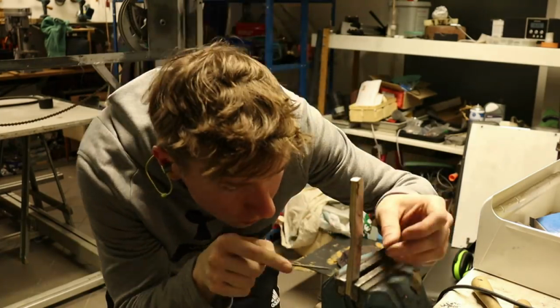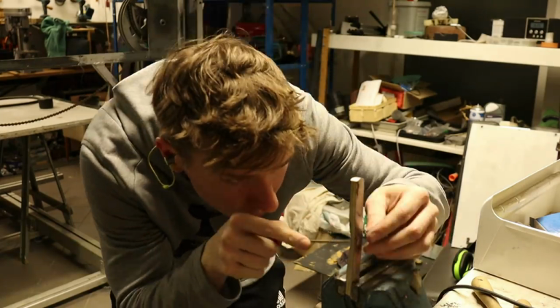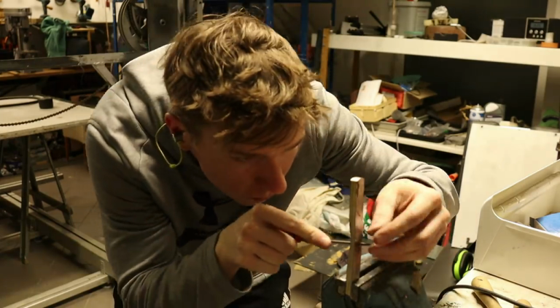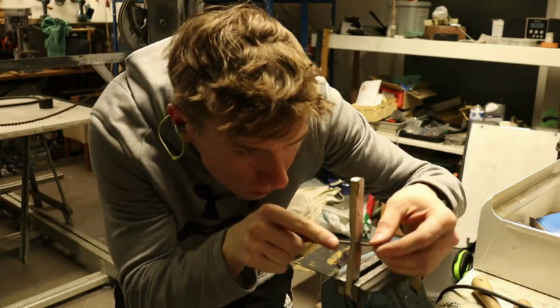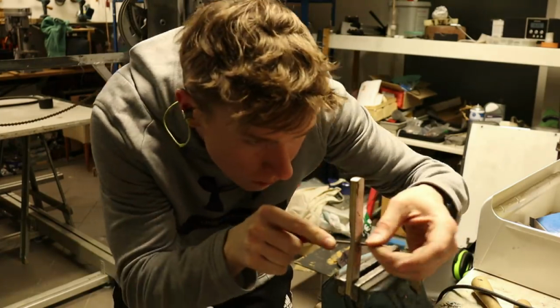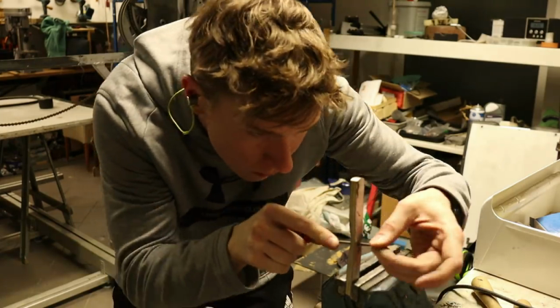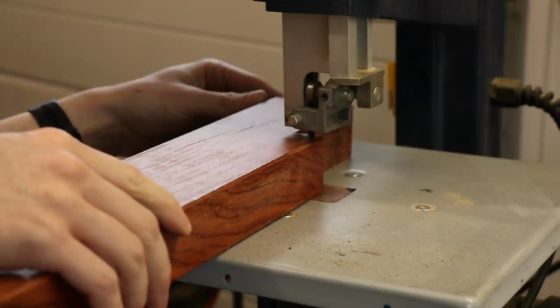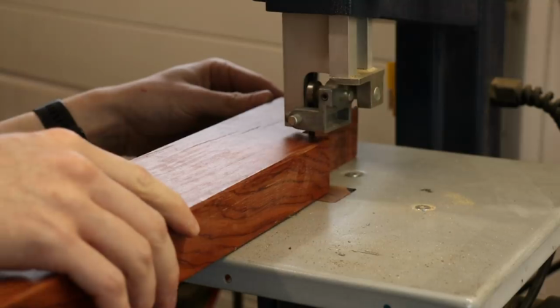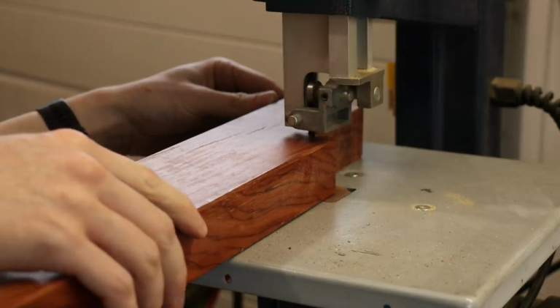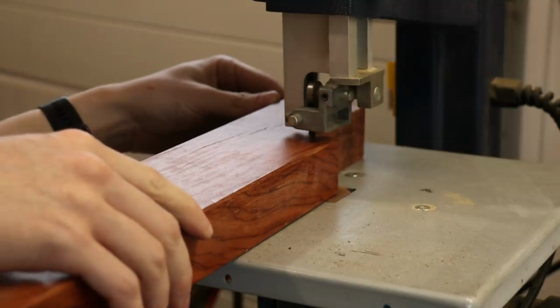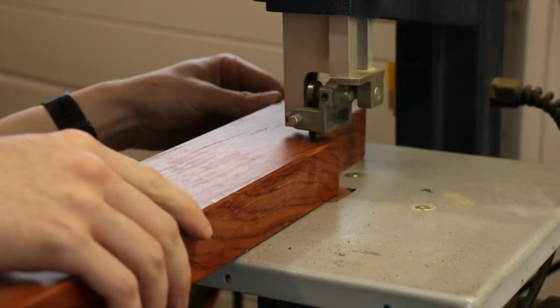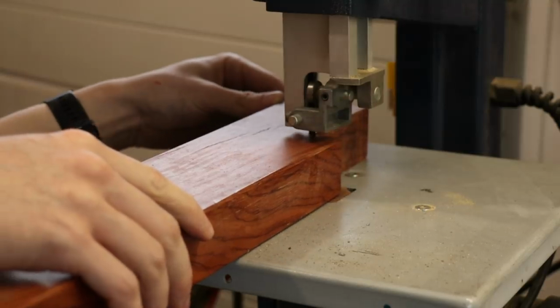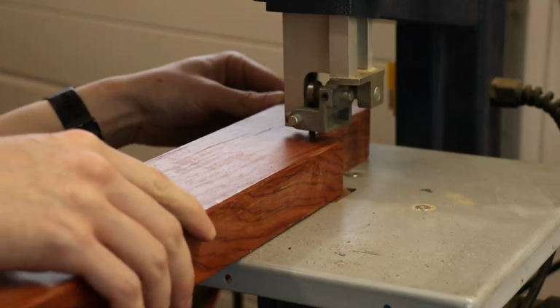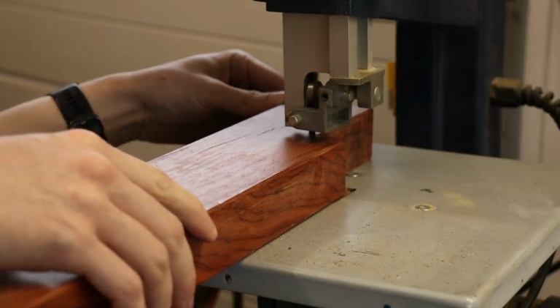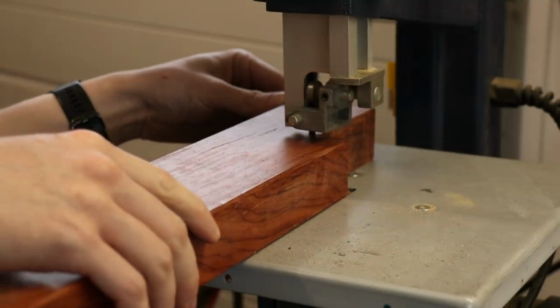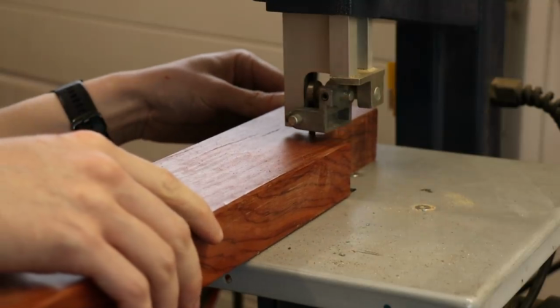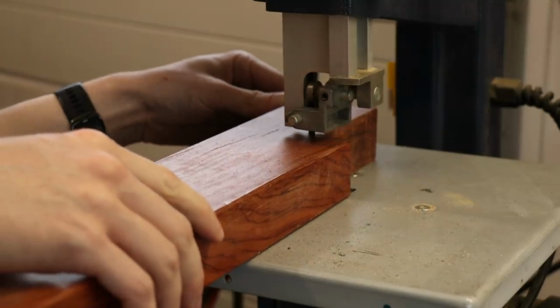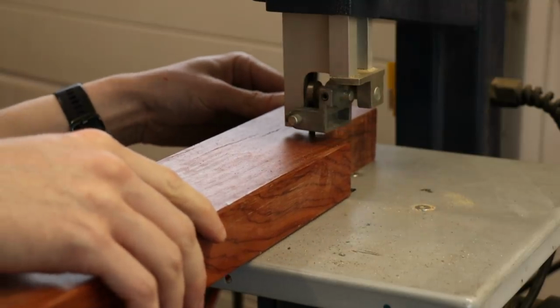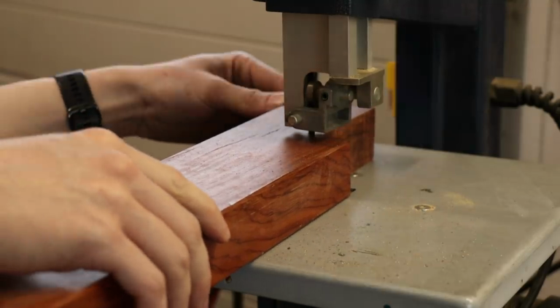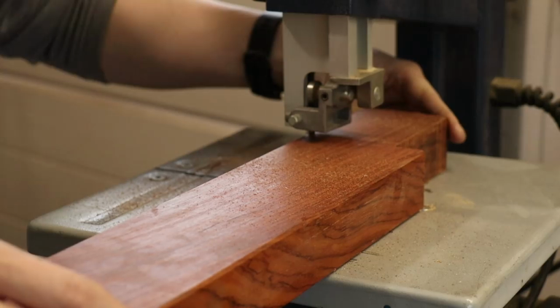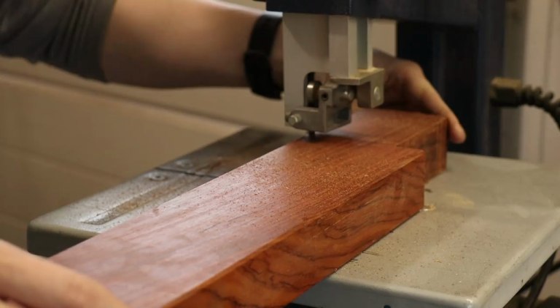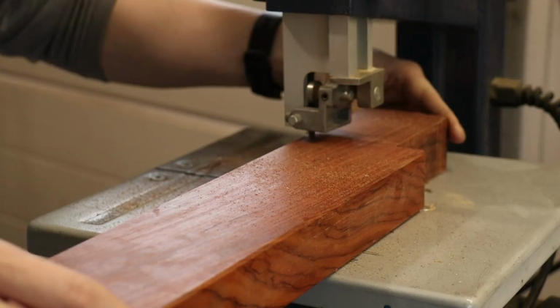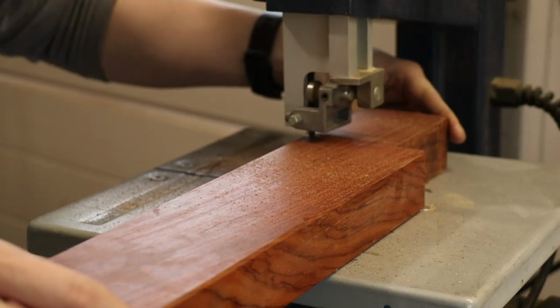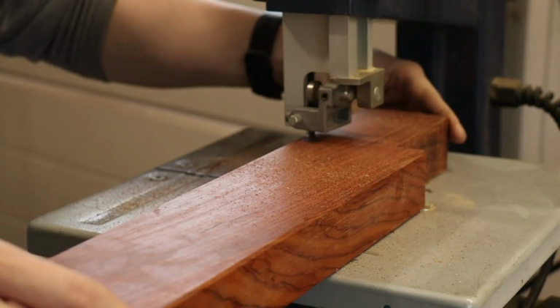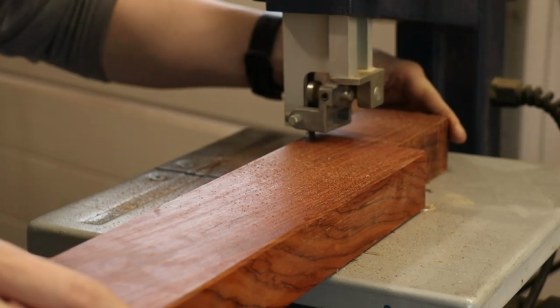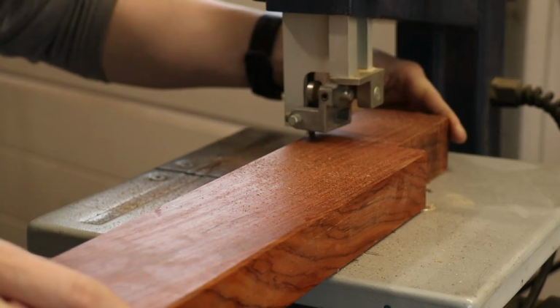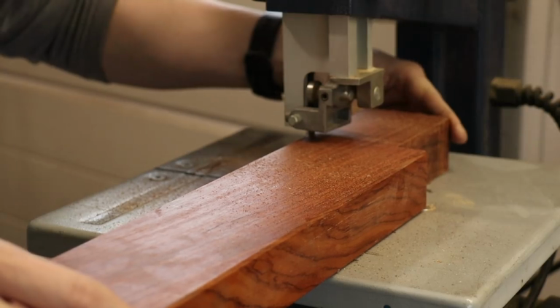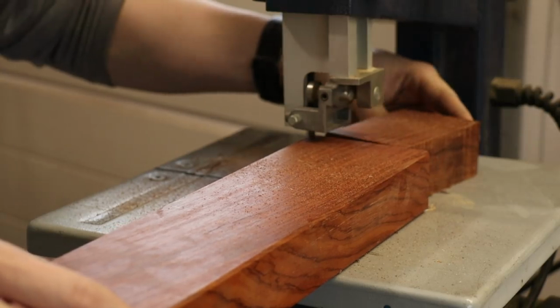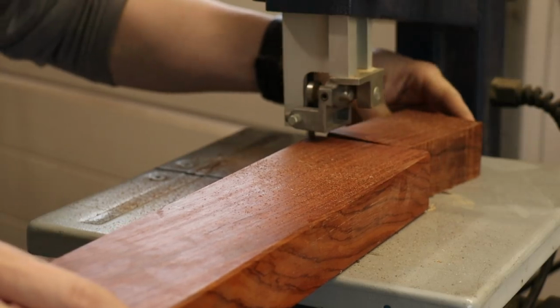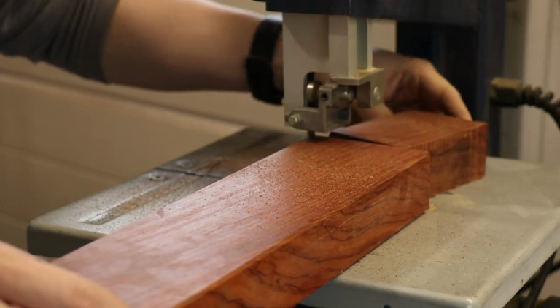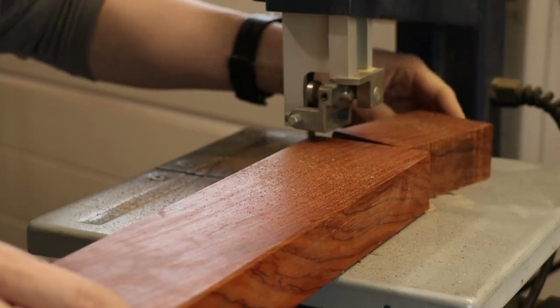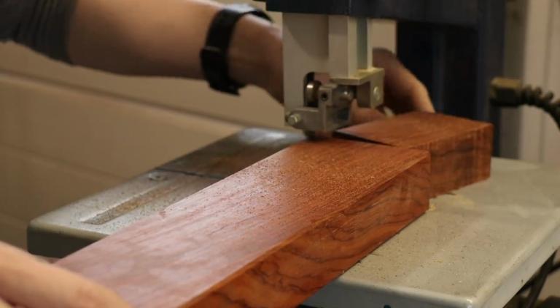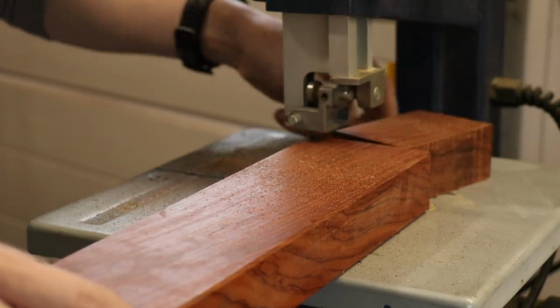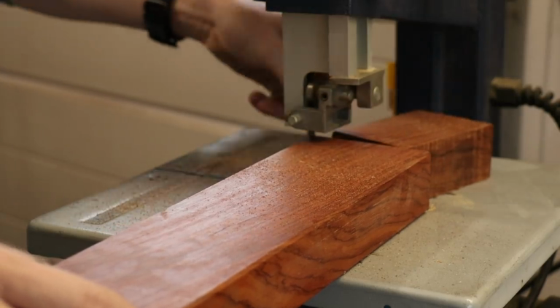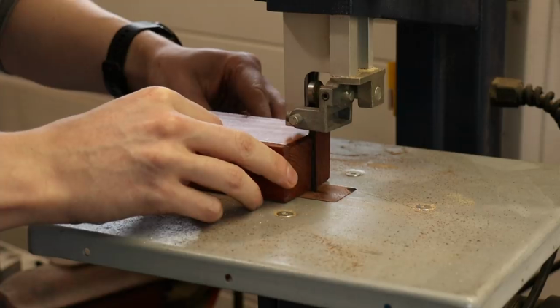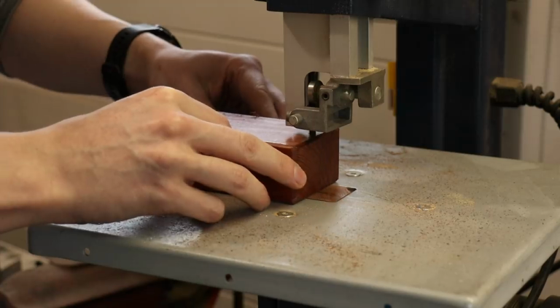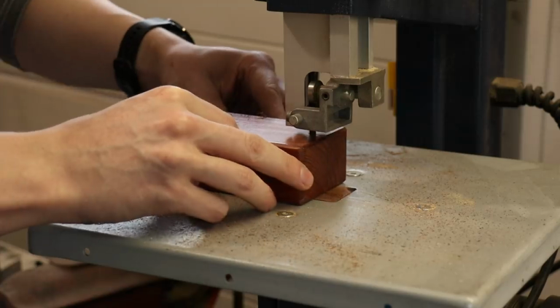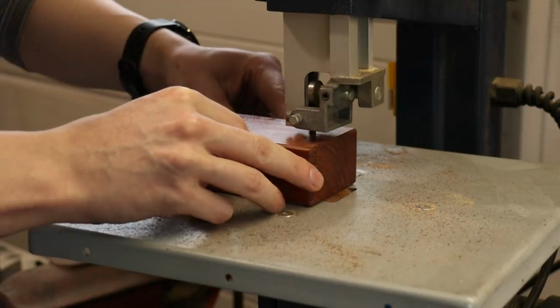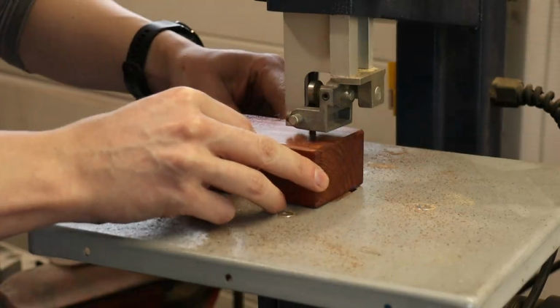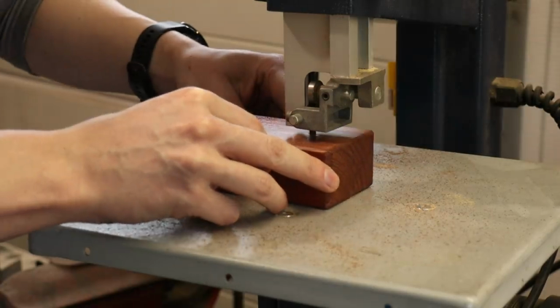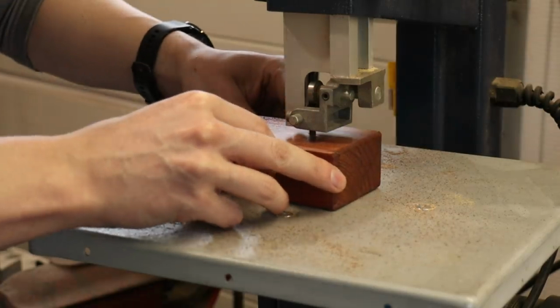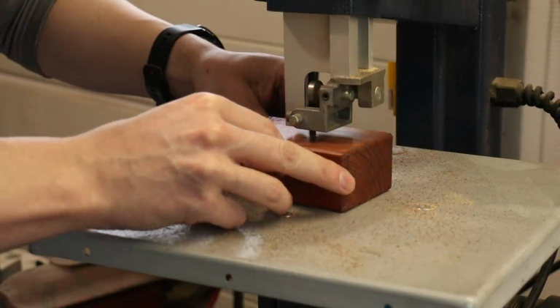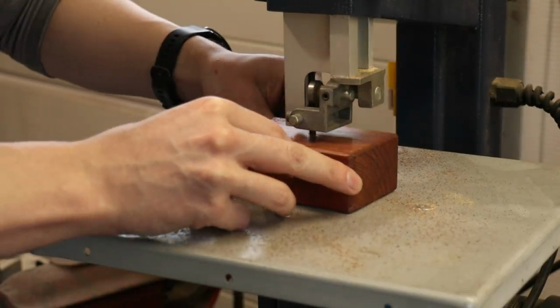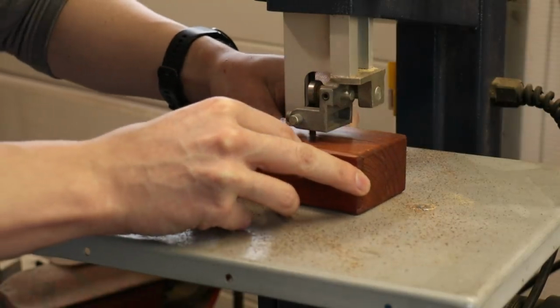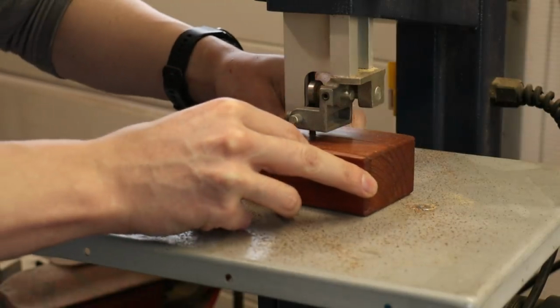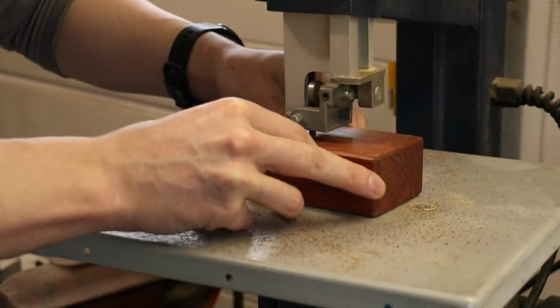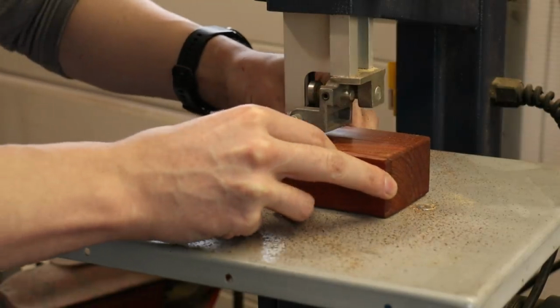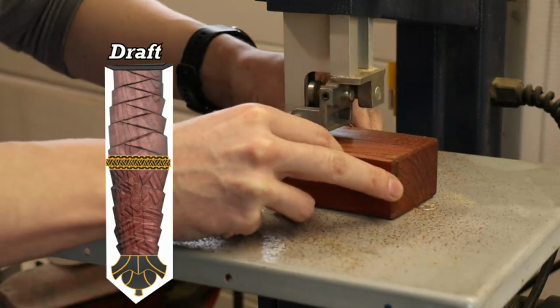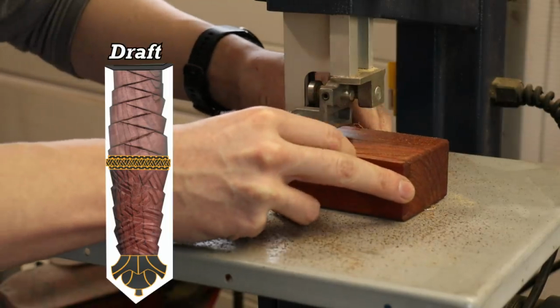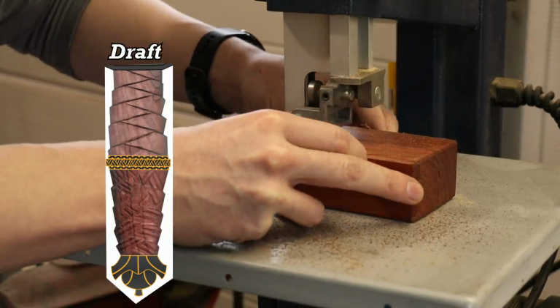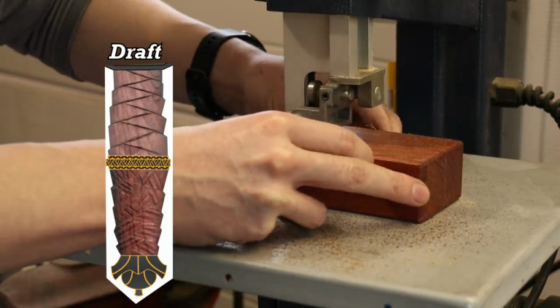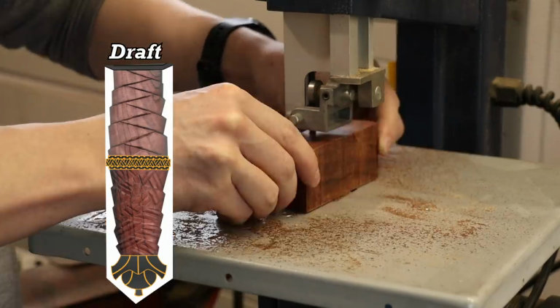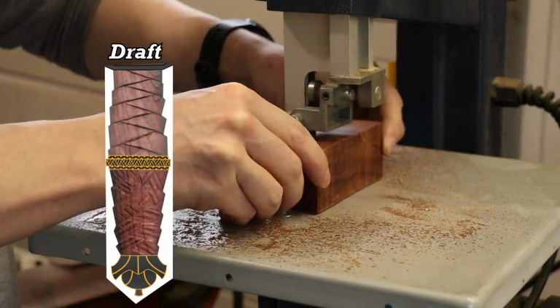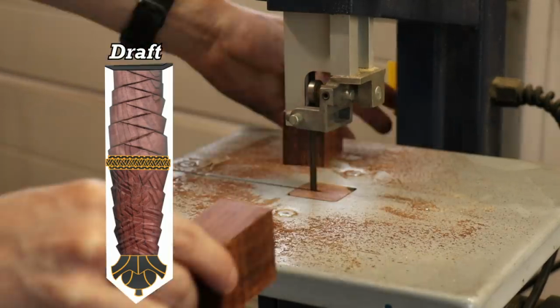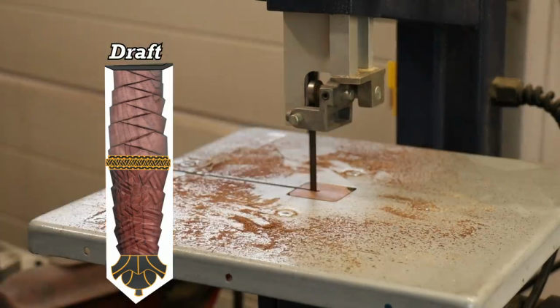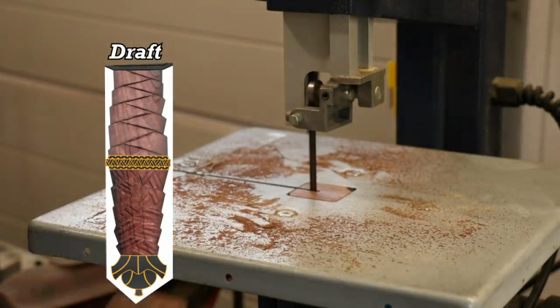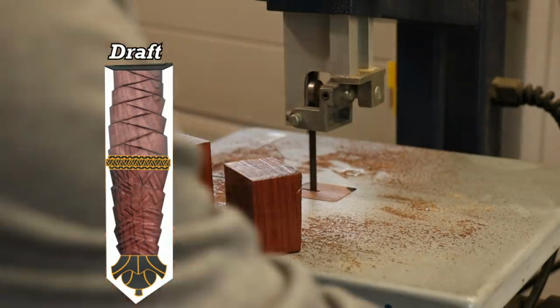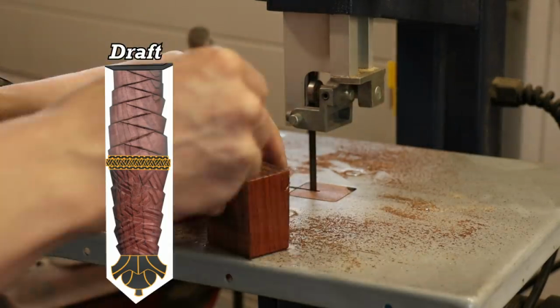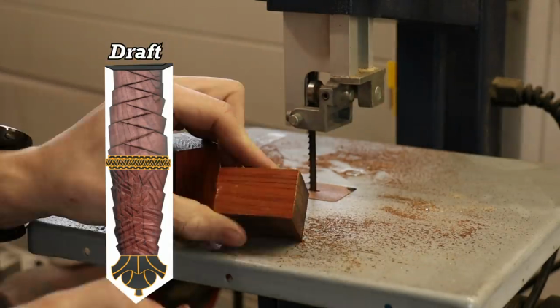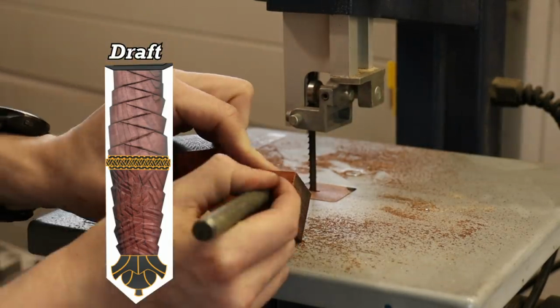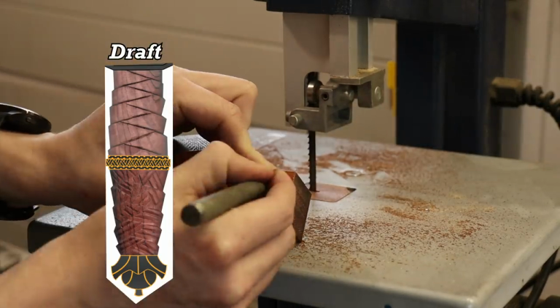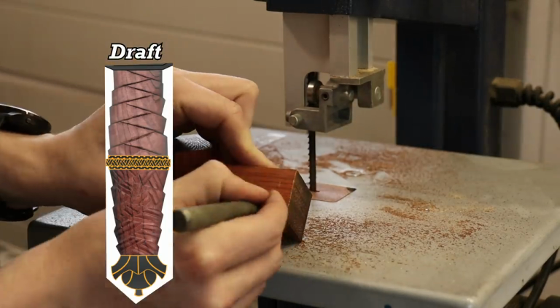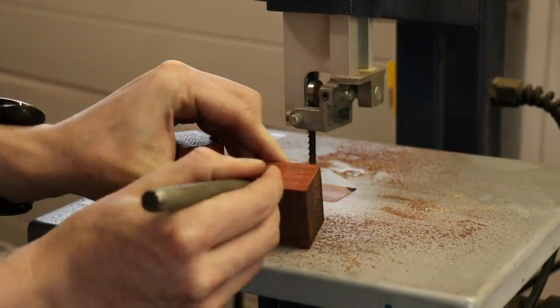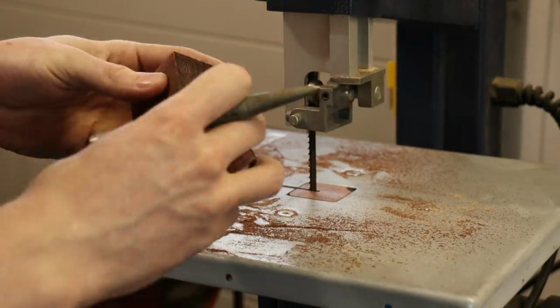As the last task for today I began cutting the wood for the handle. It's meant to be a segmented handle with a piece of brass in between.